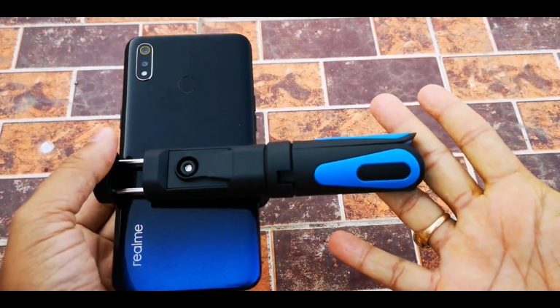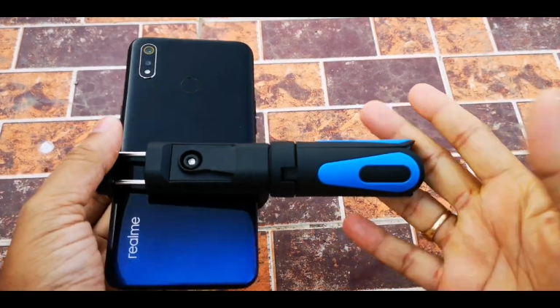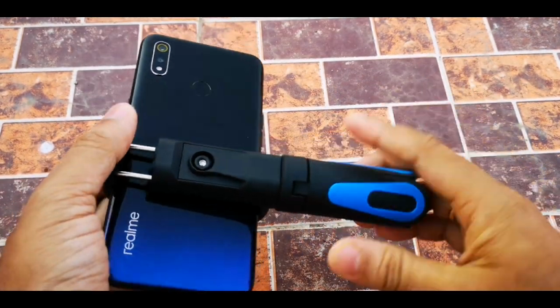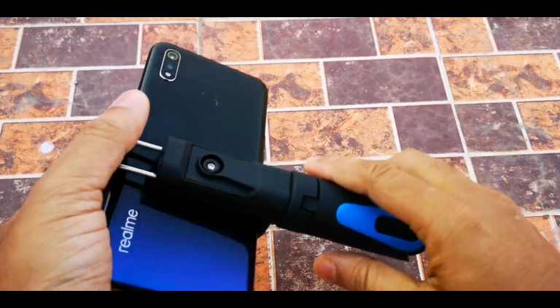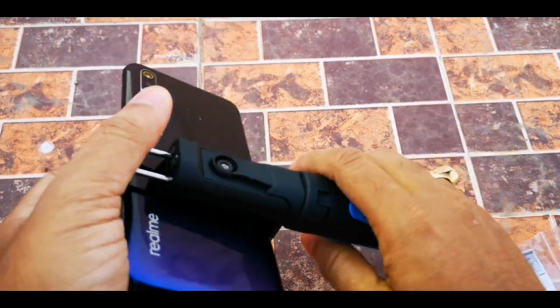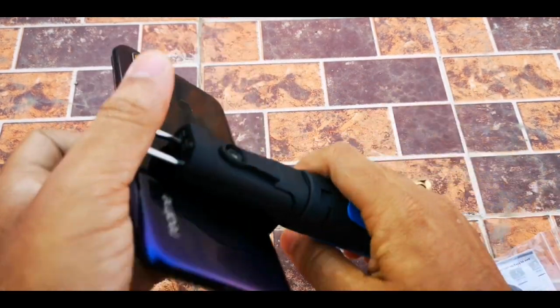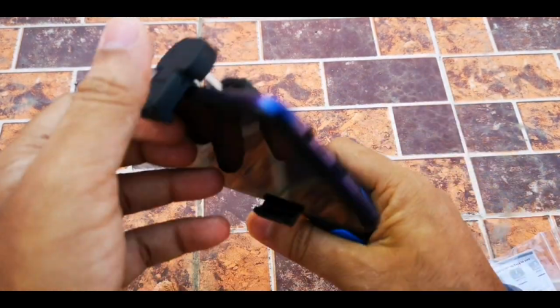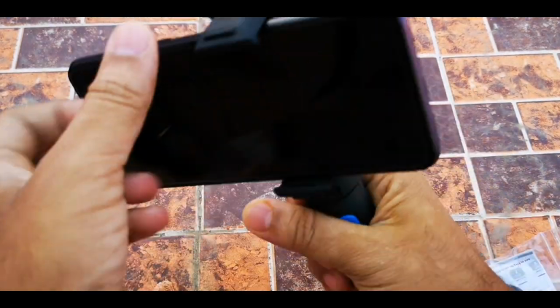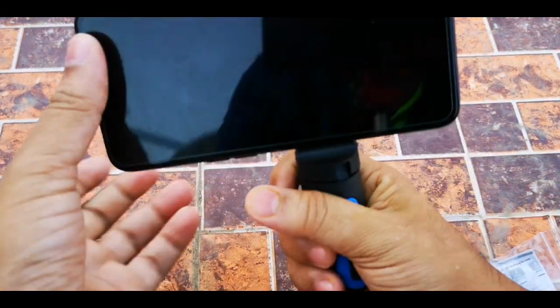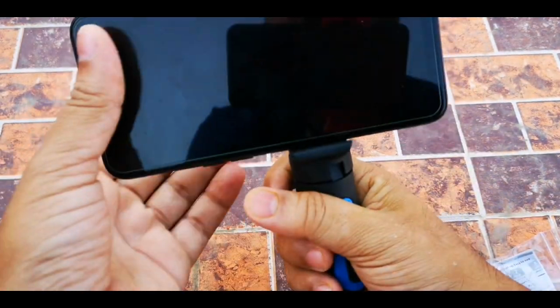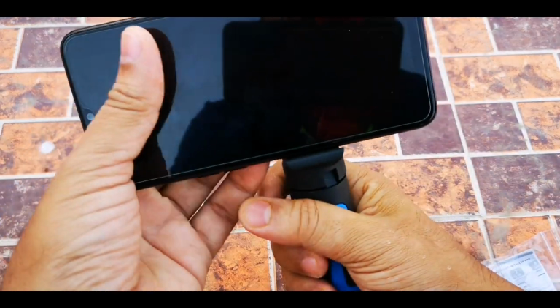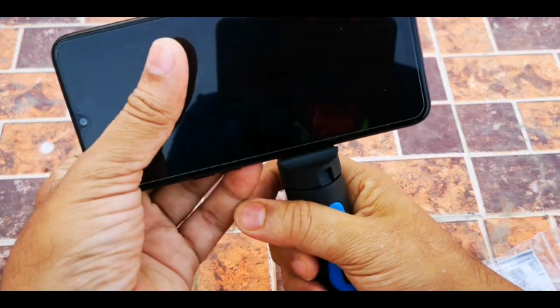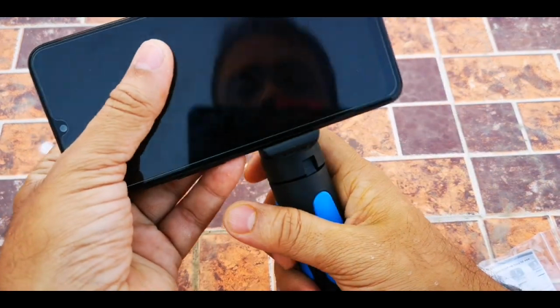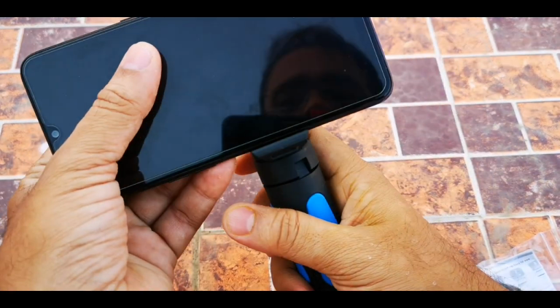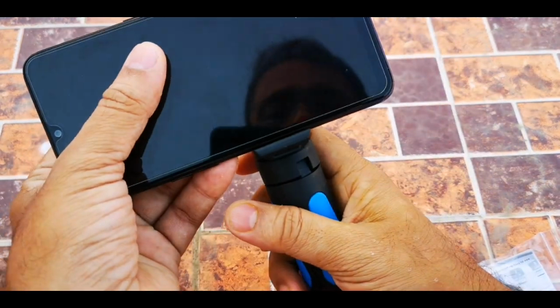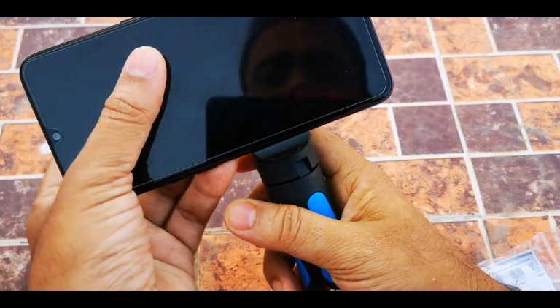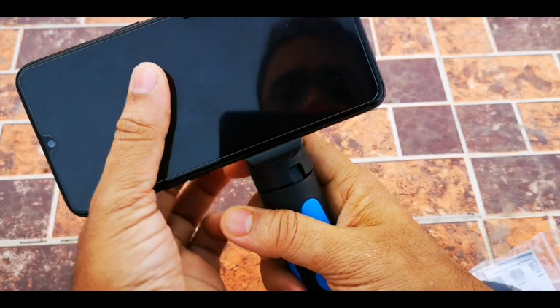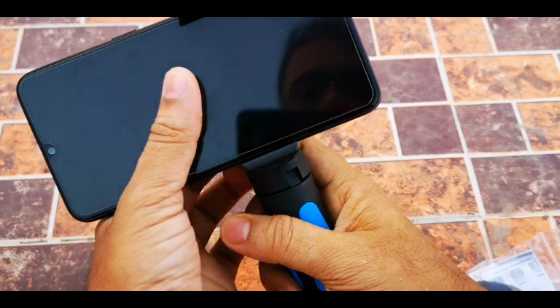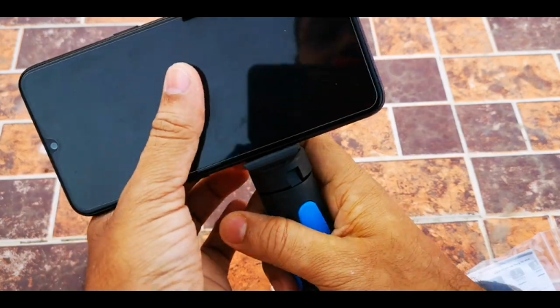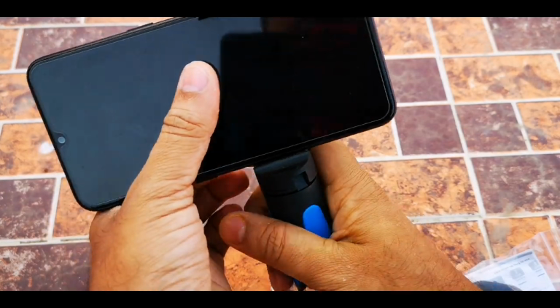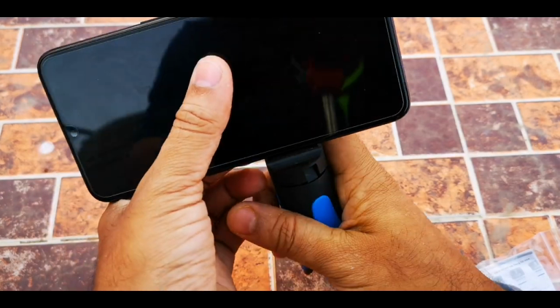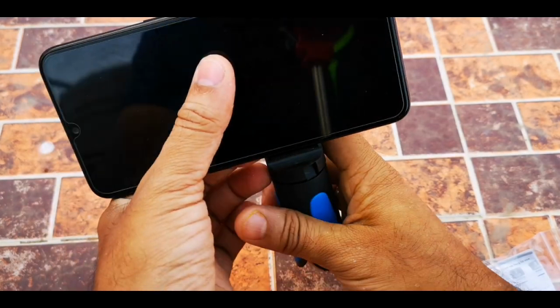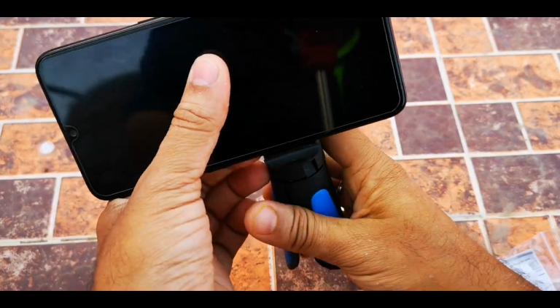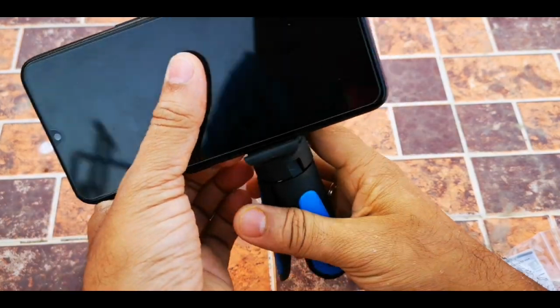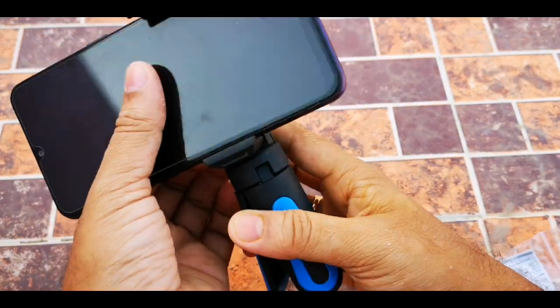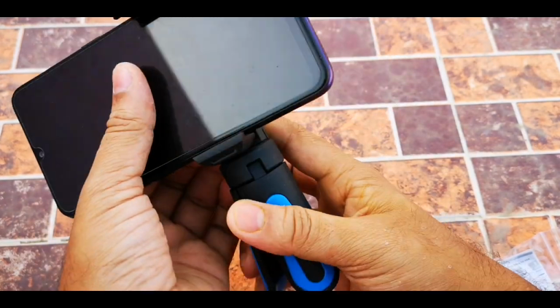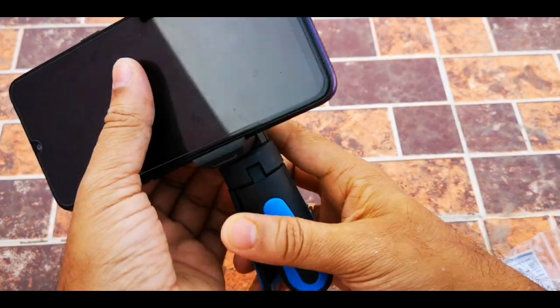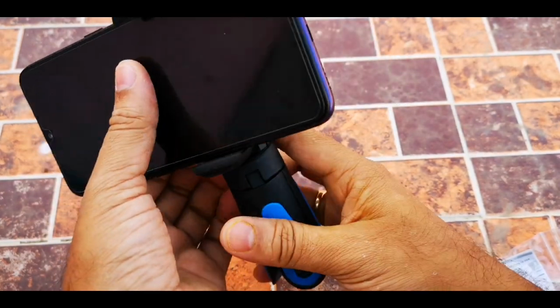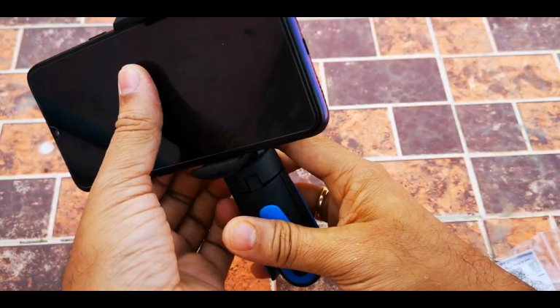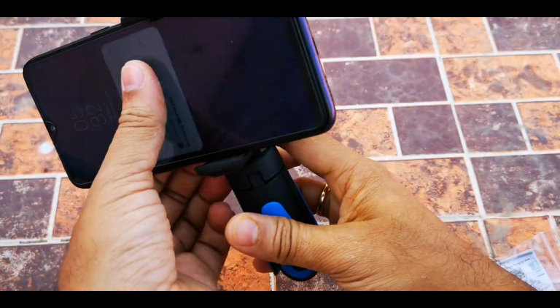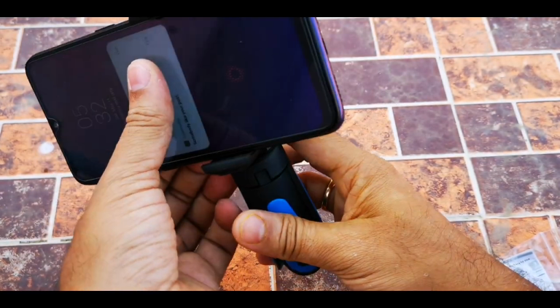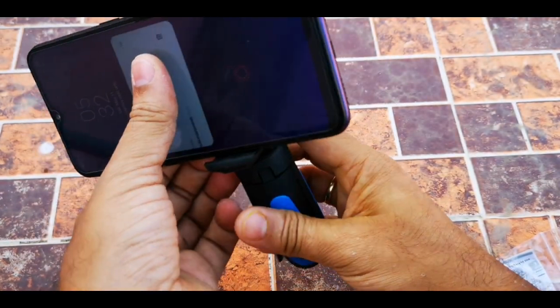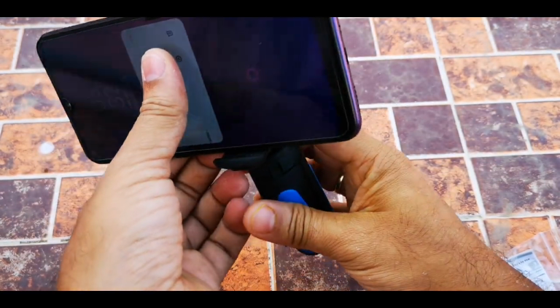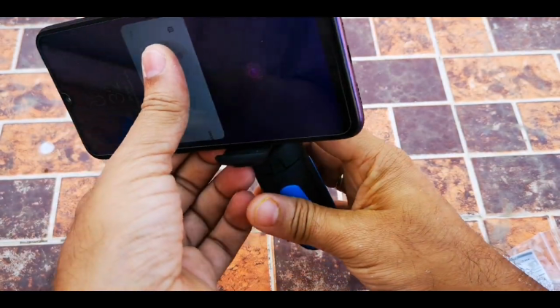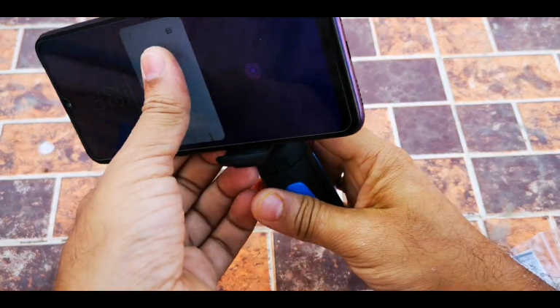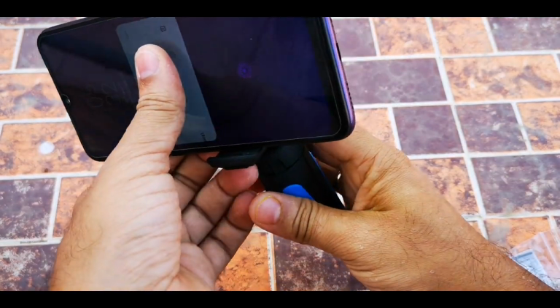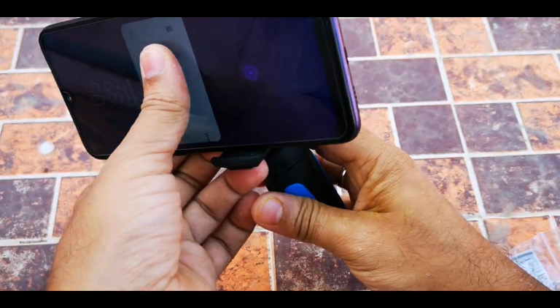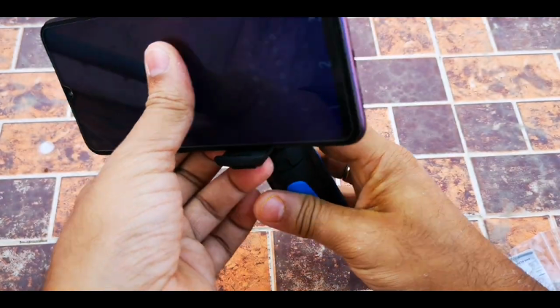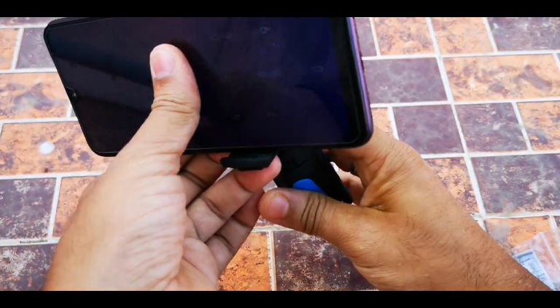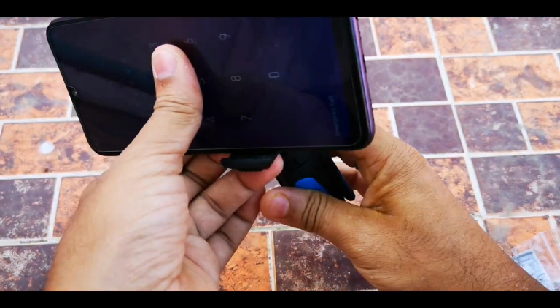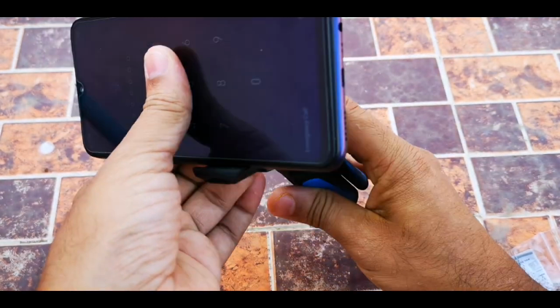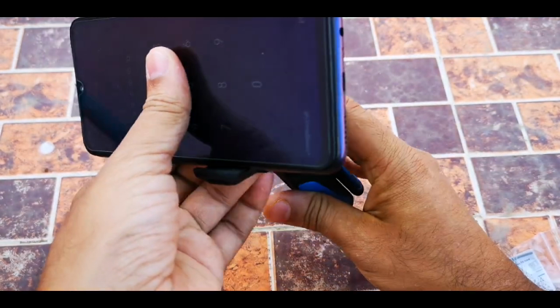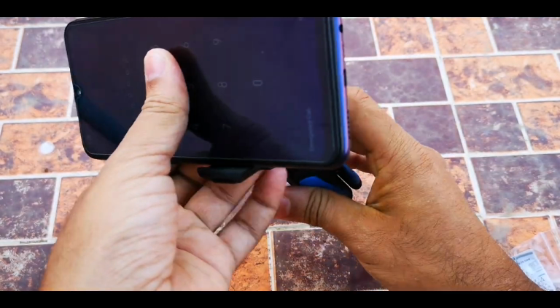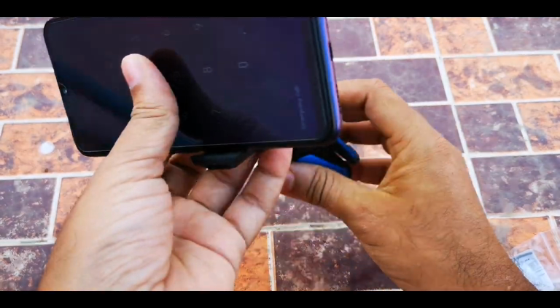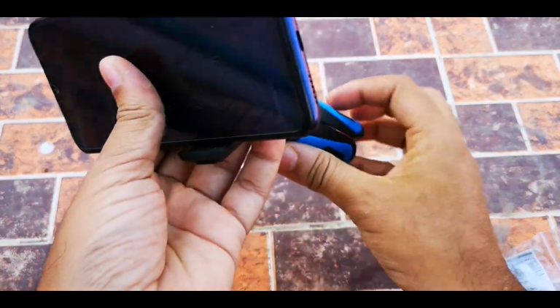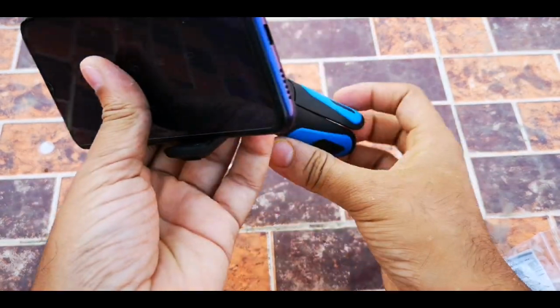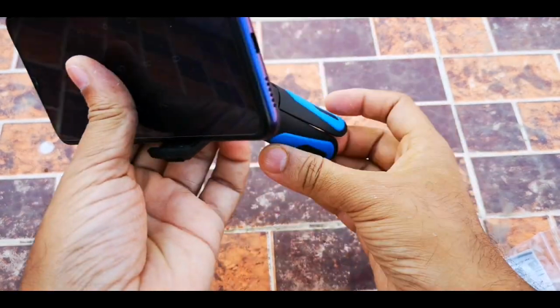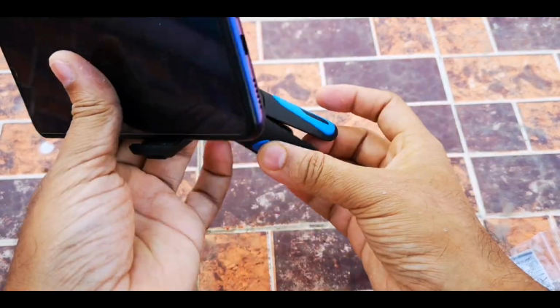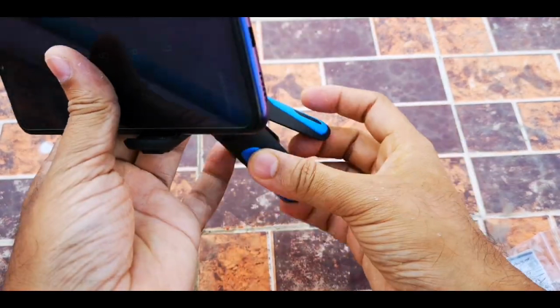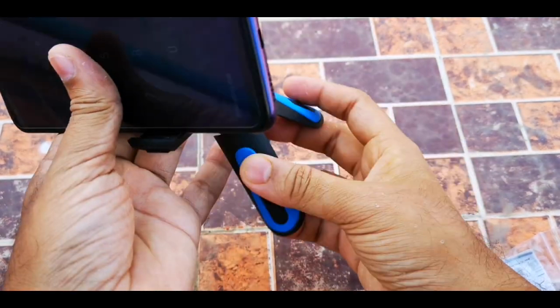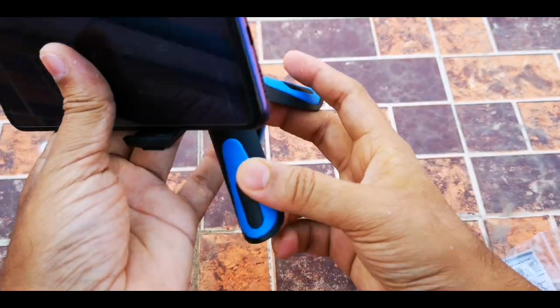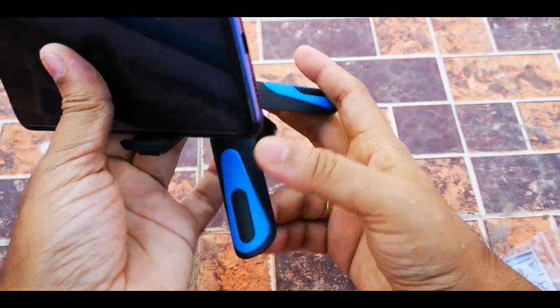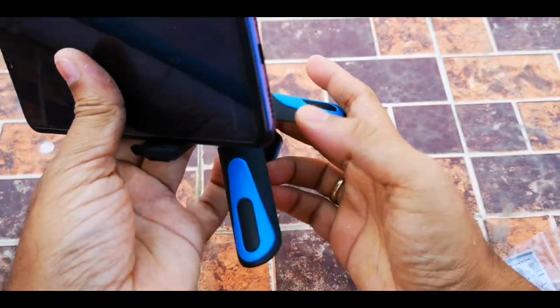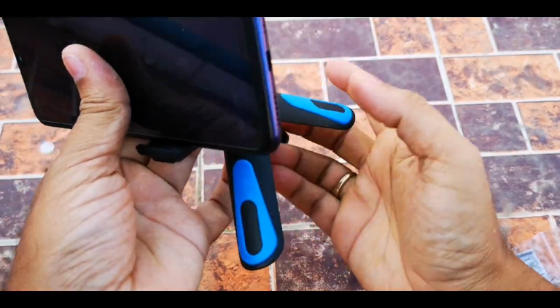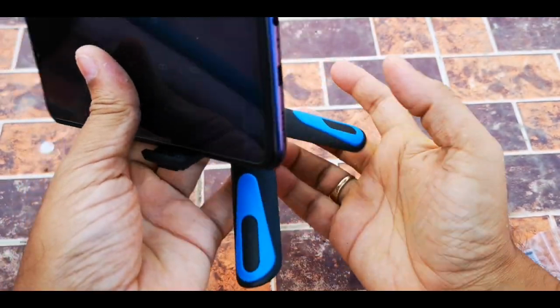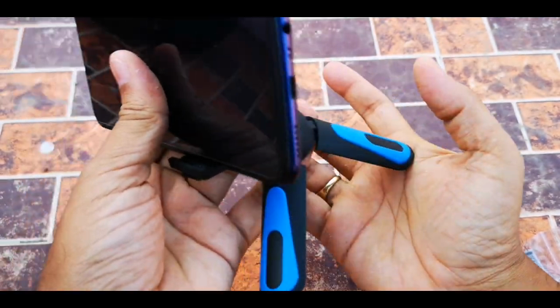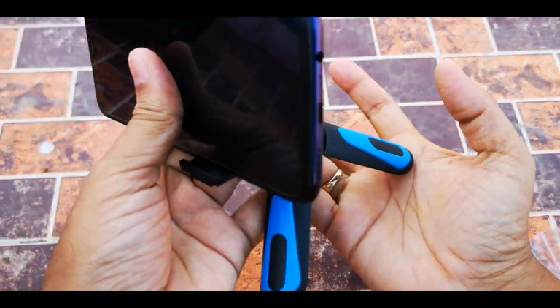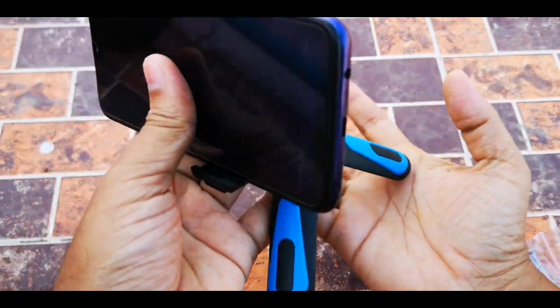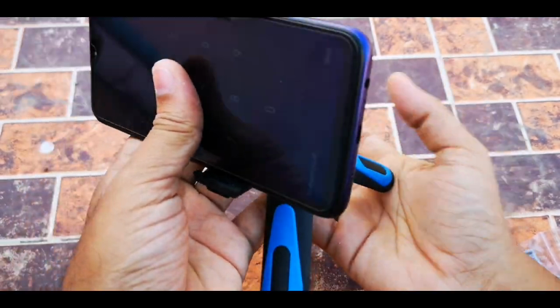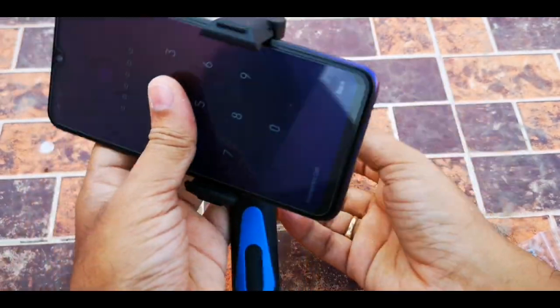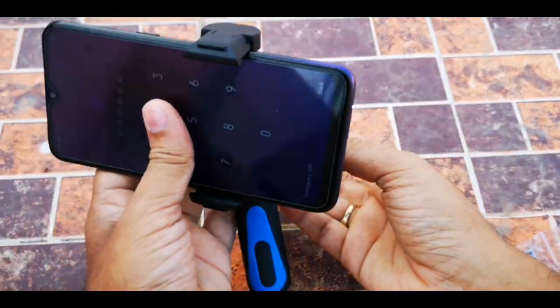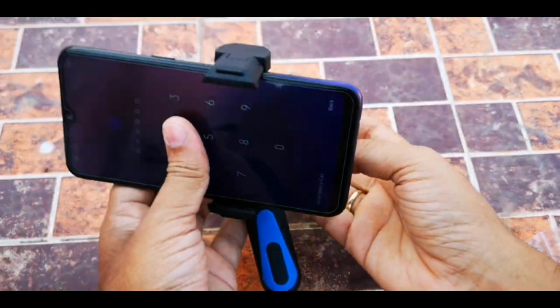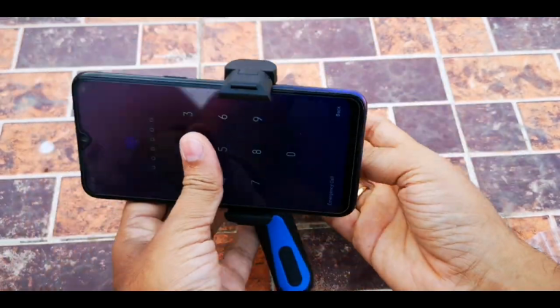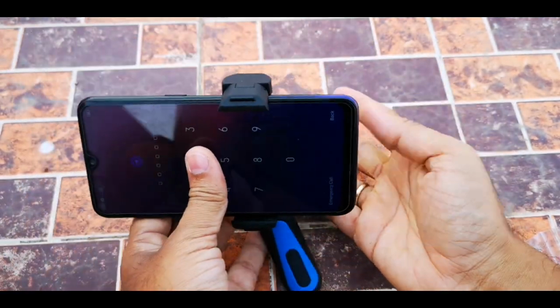Very nice tripod with high quality polycarbonate or plastic materials.